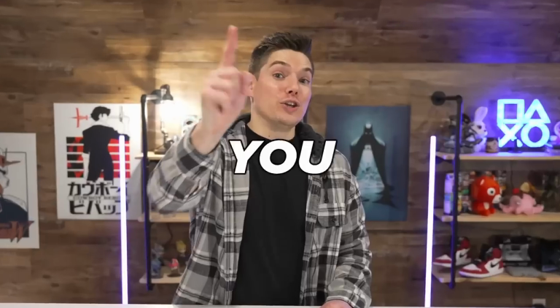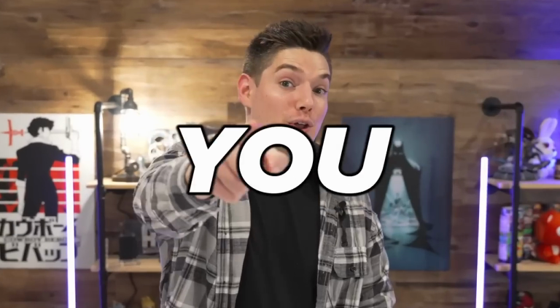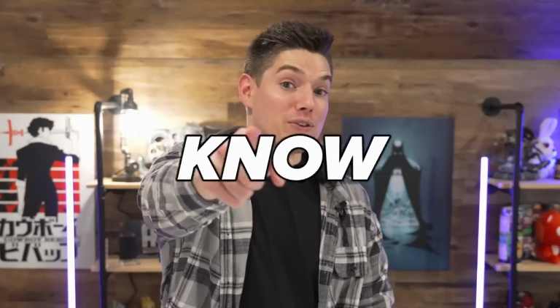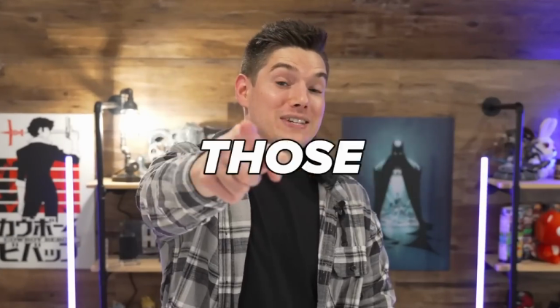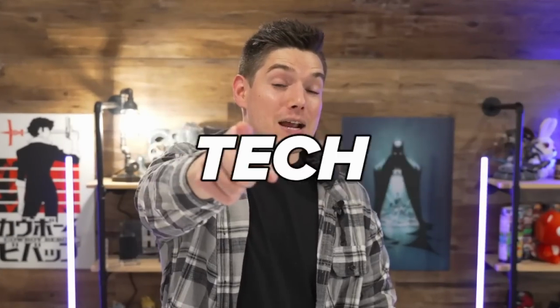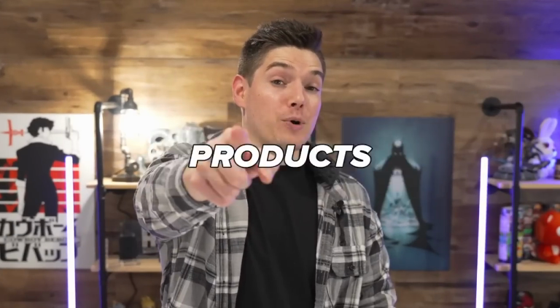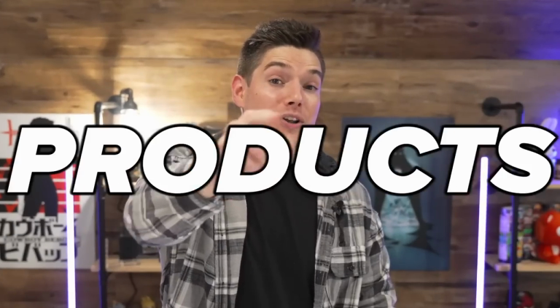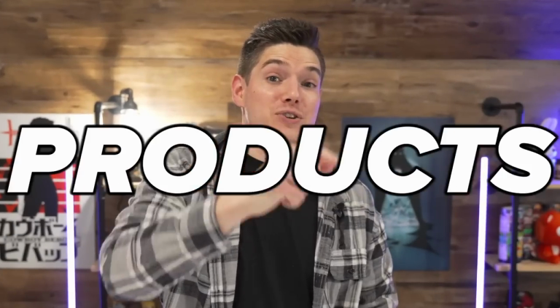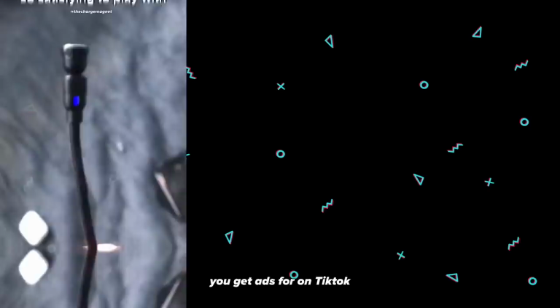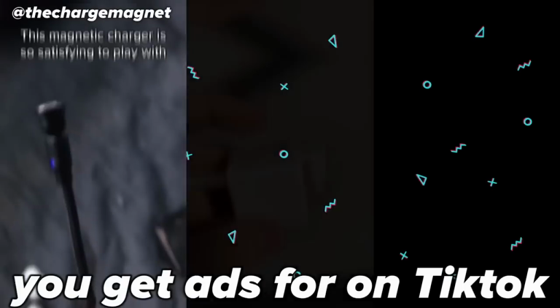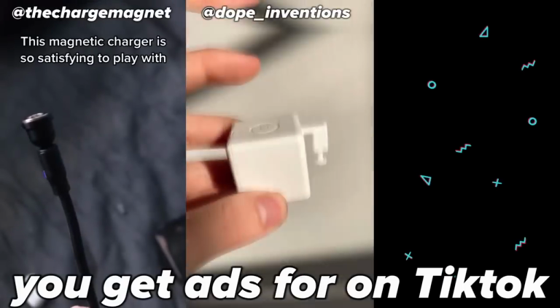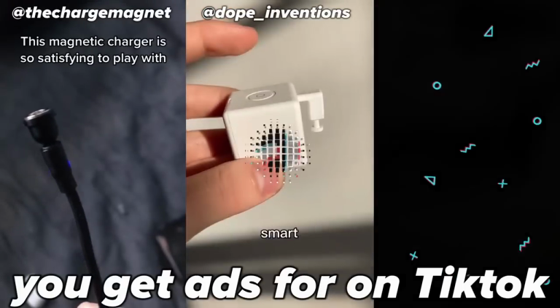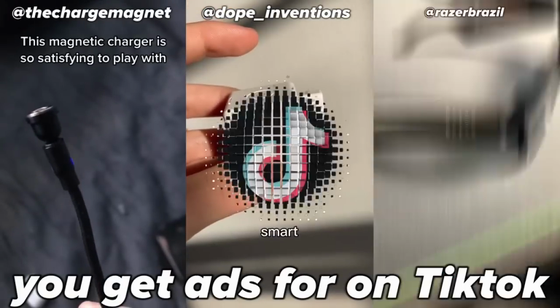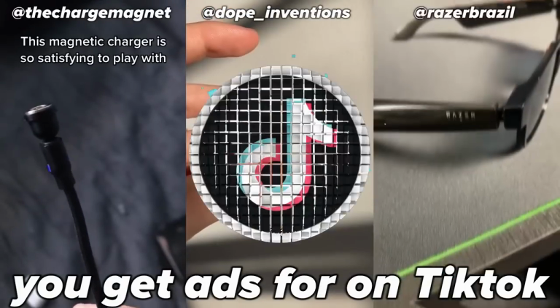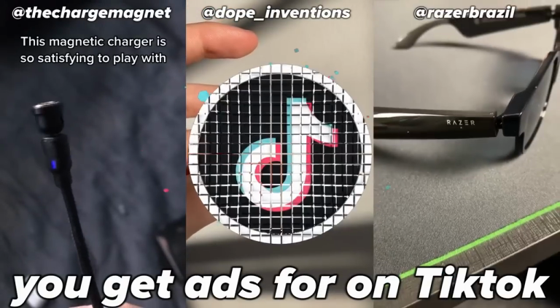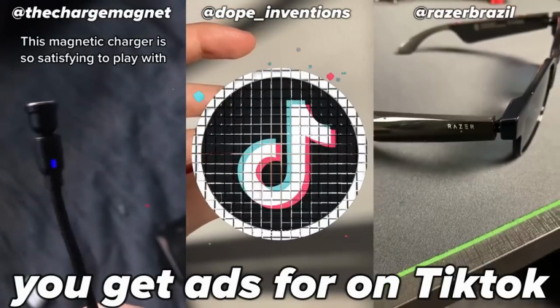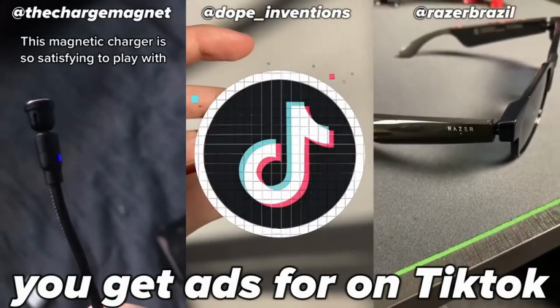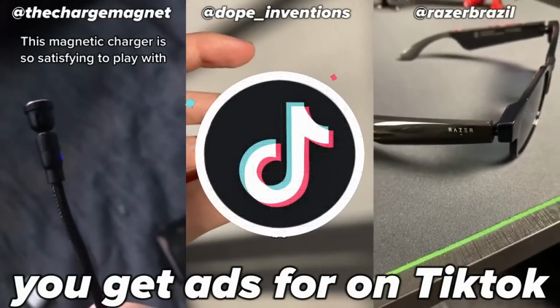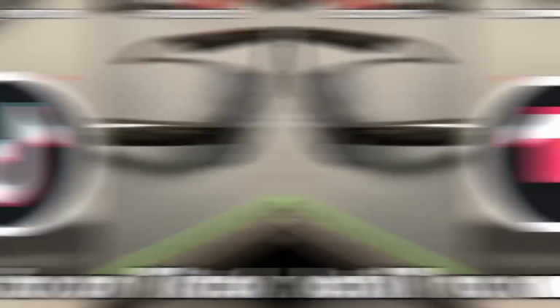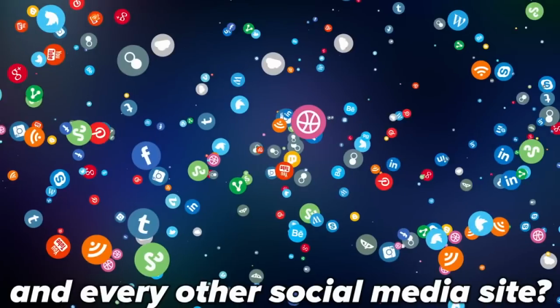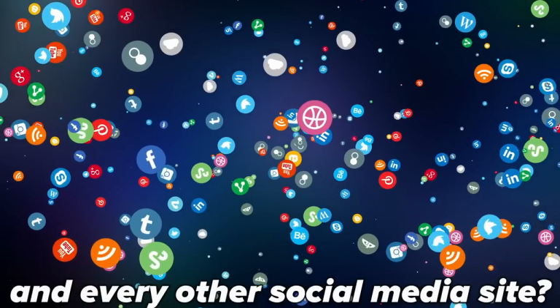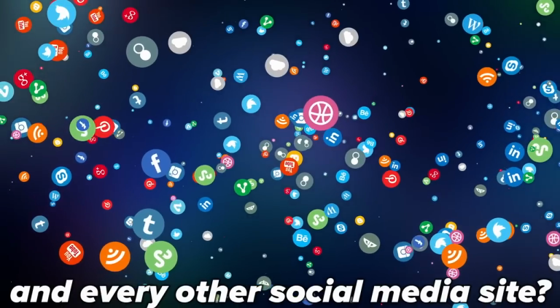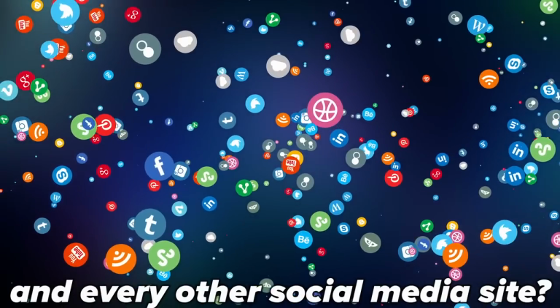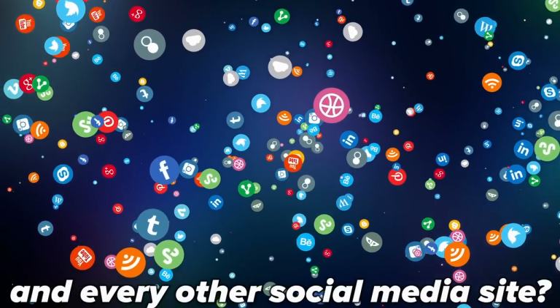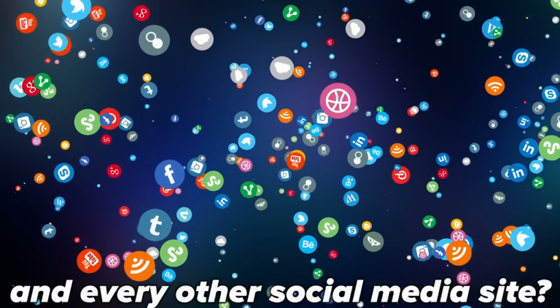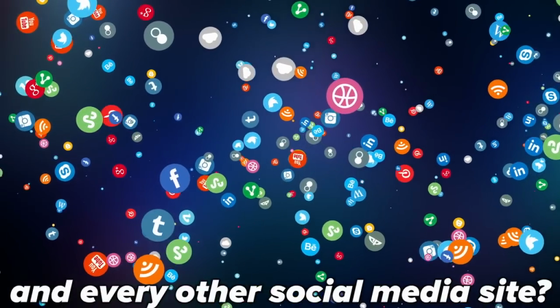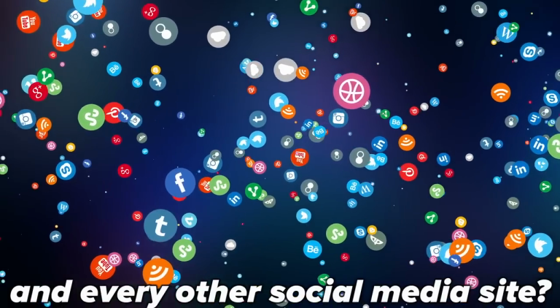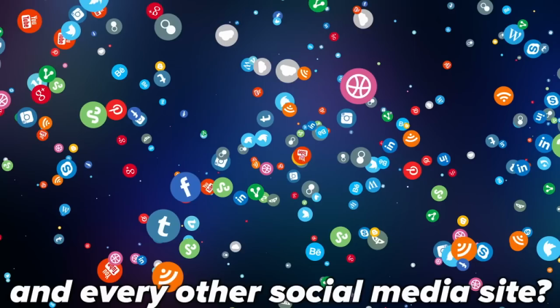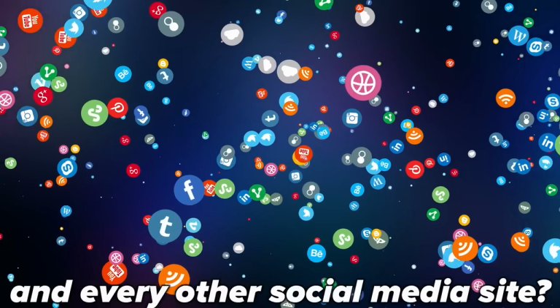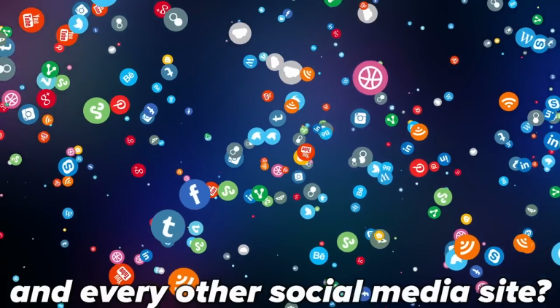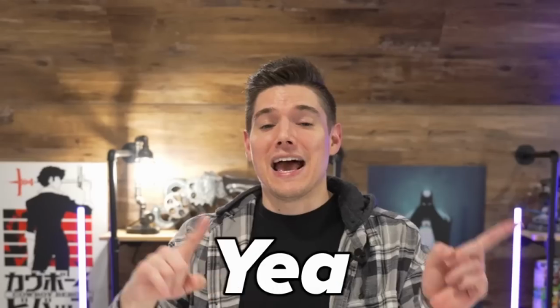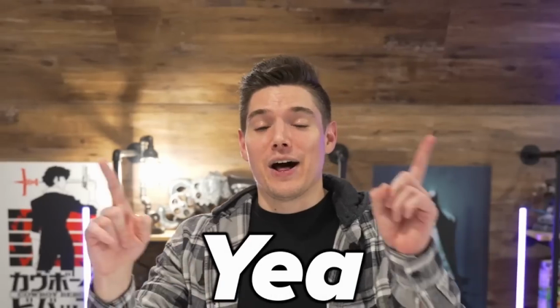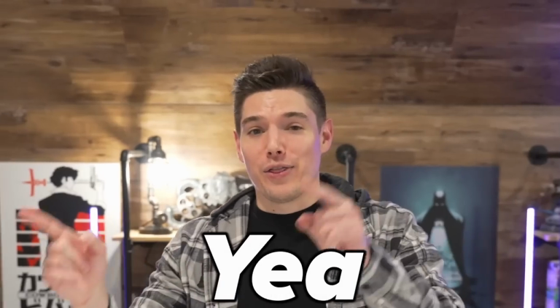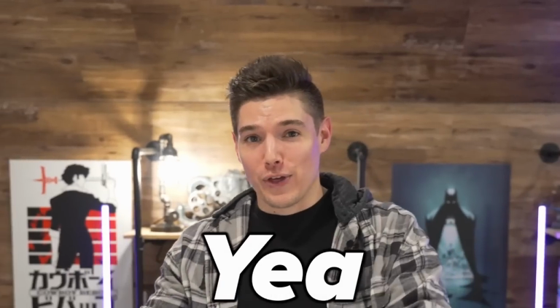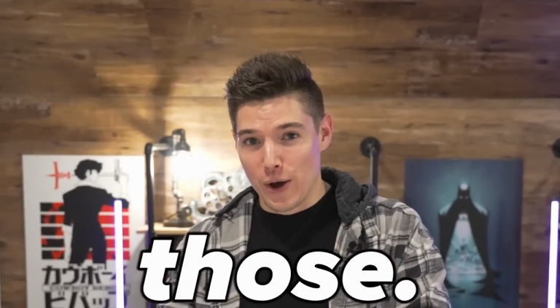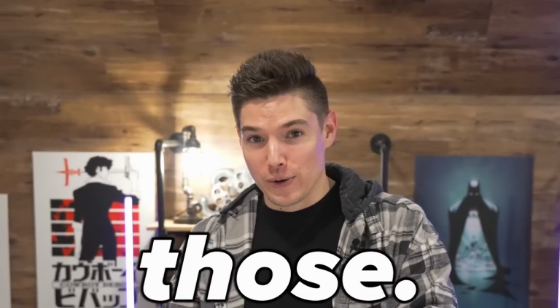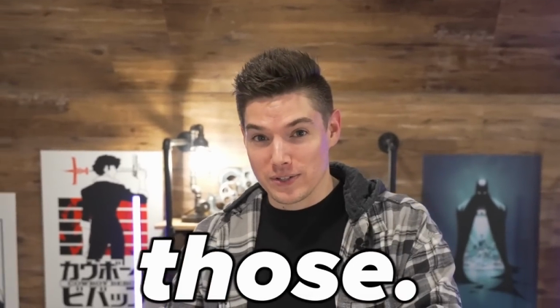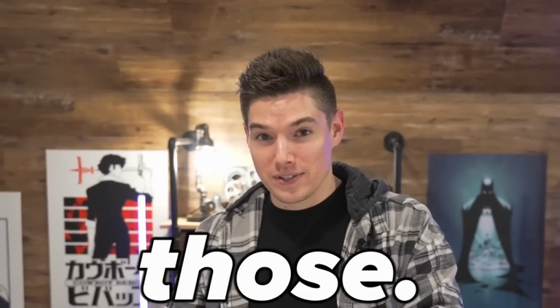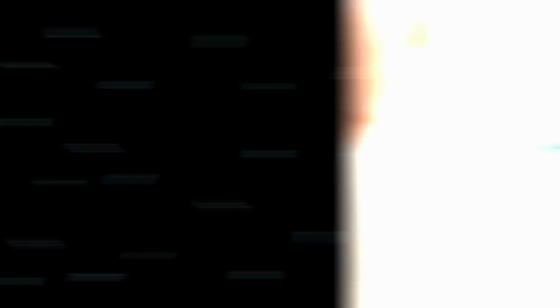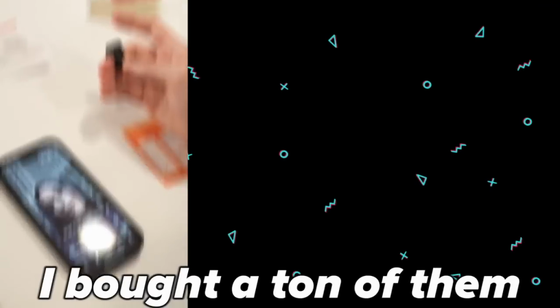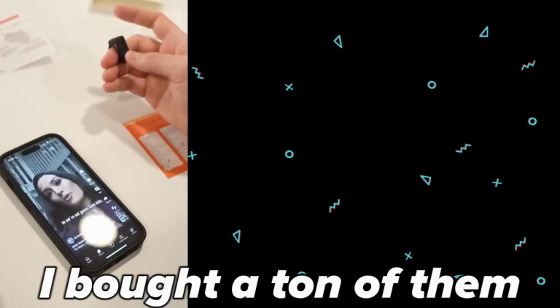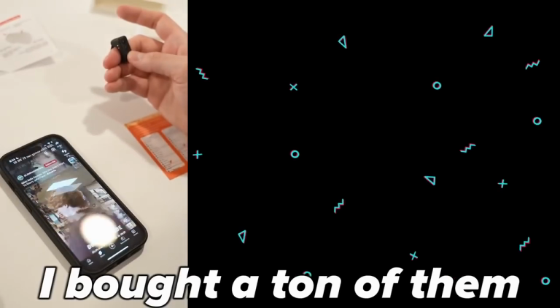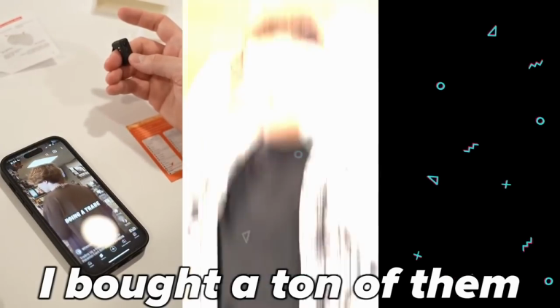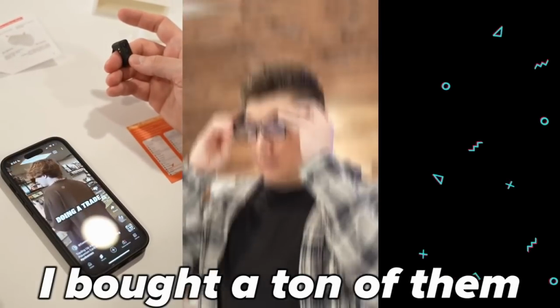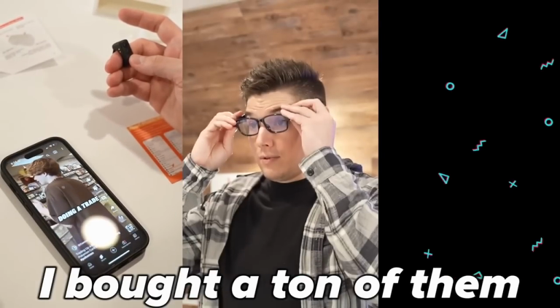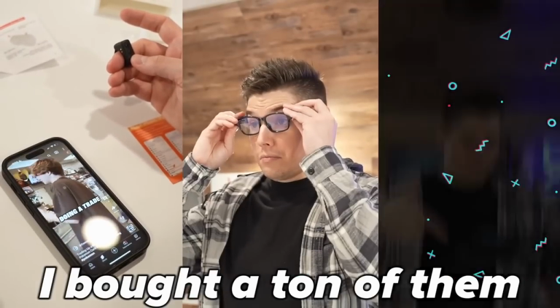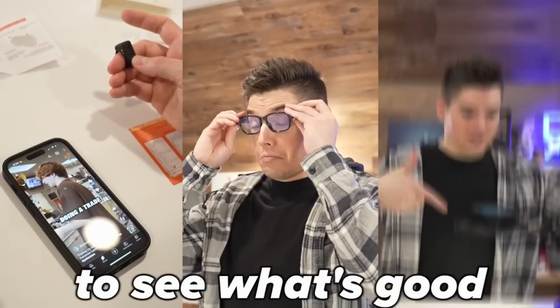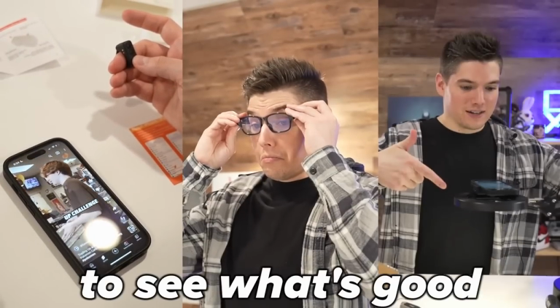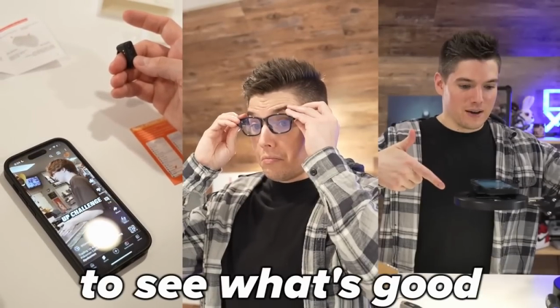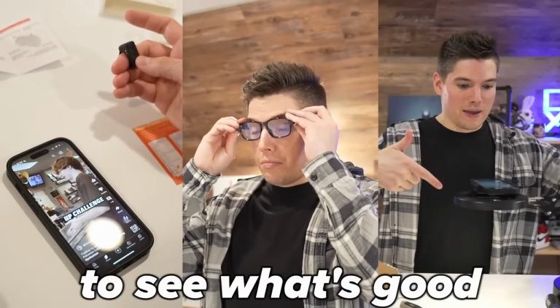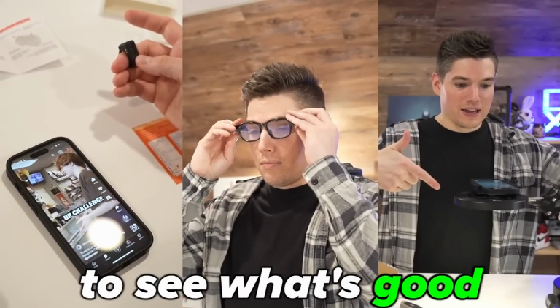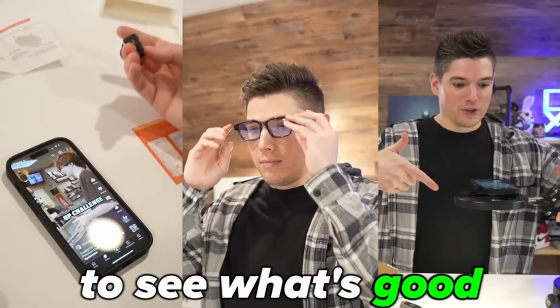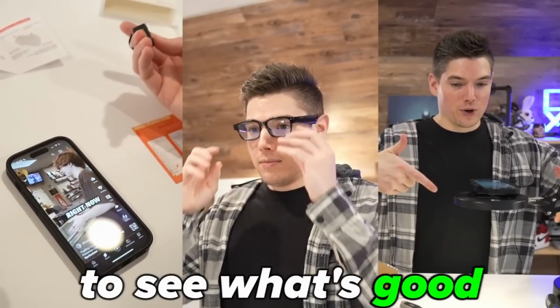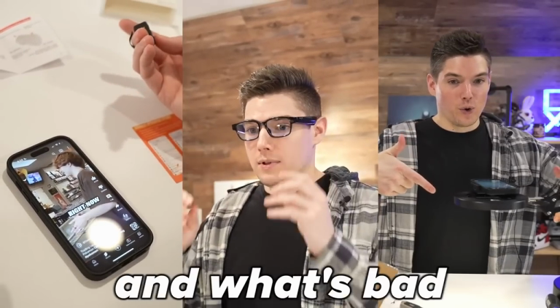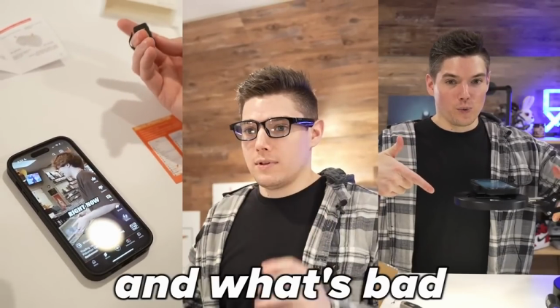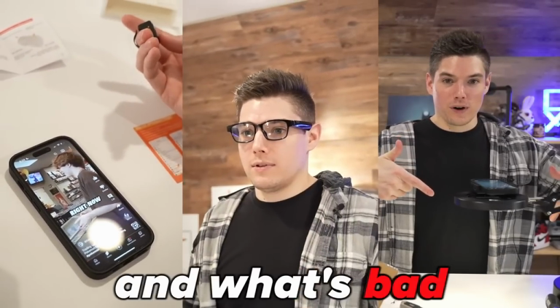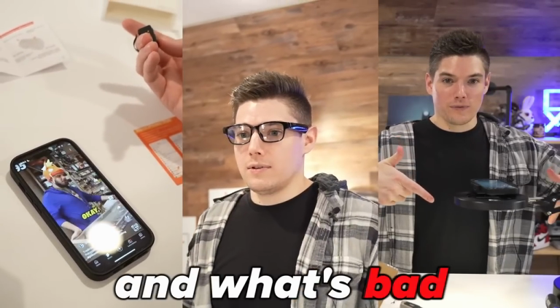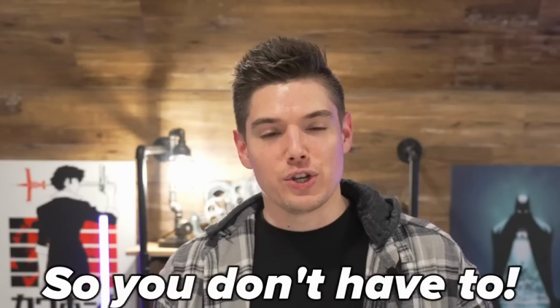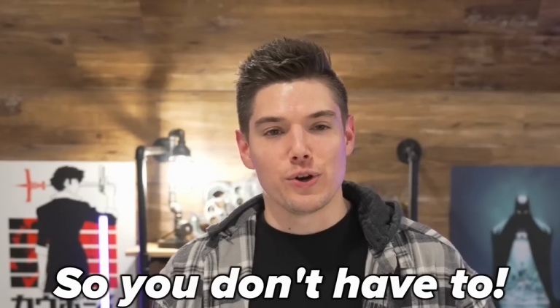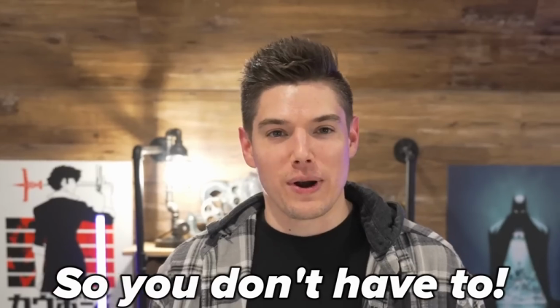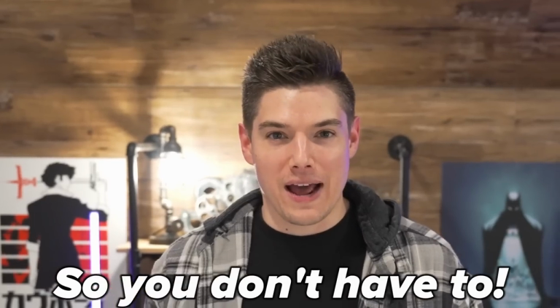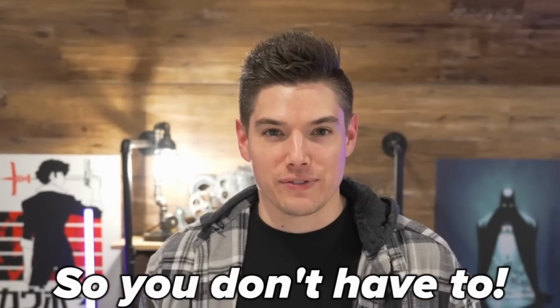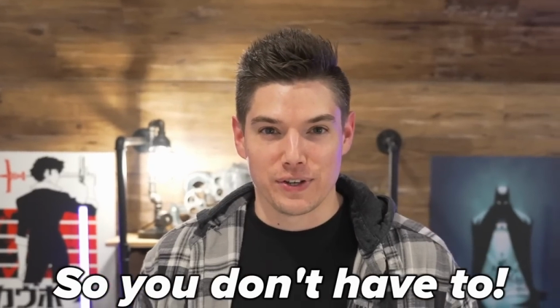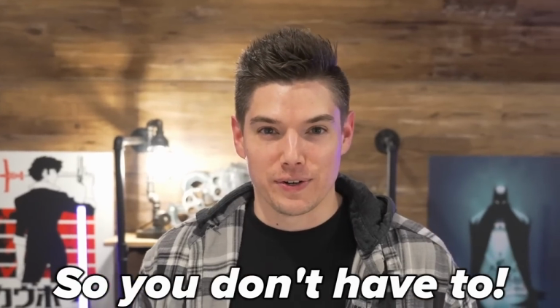You know those tech products you get ads for on TikTok and every other social media site? I bought a ton of them to see what's good and what's bad so you don't have to.